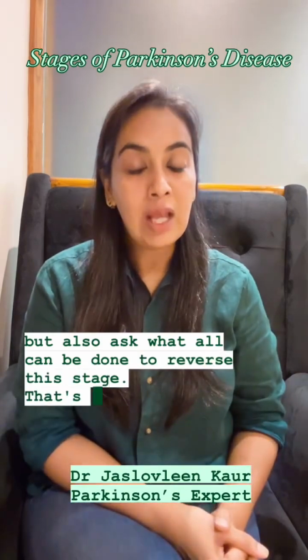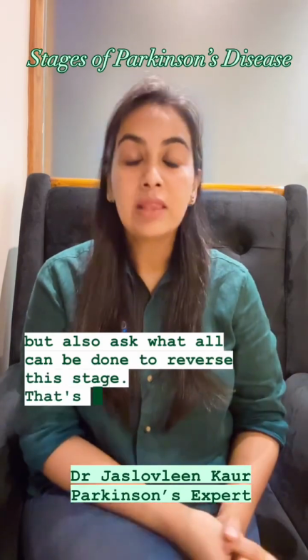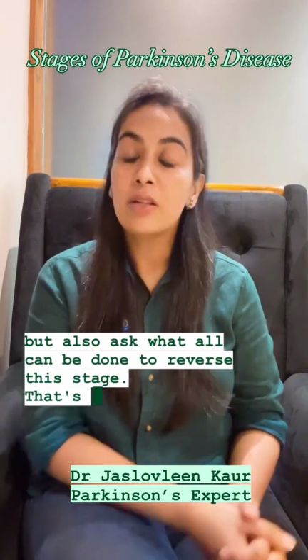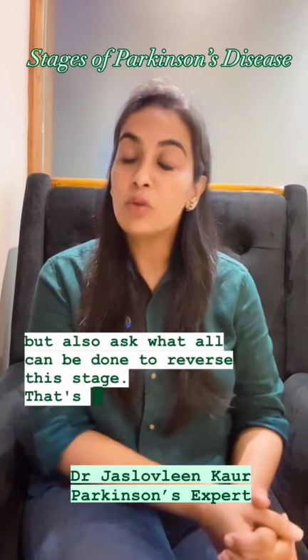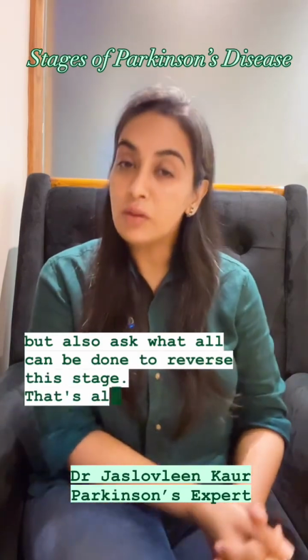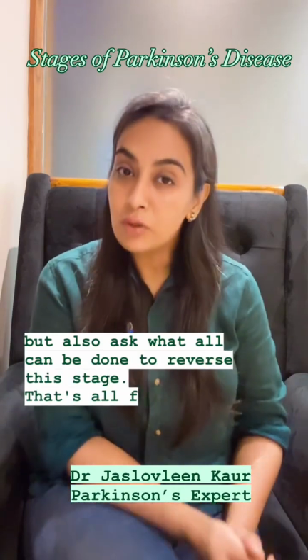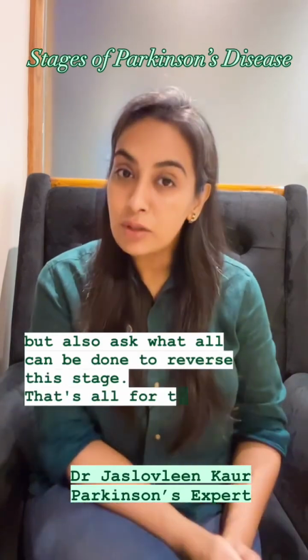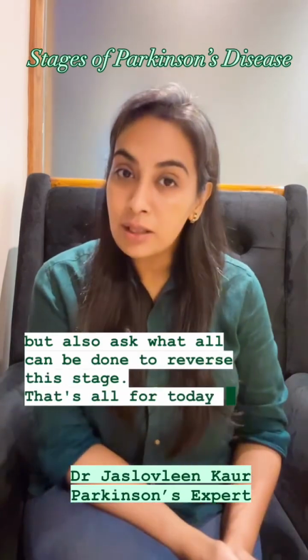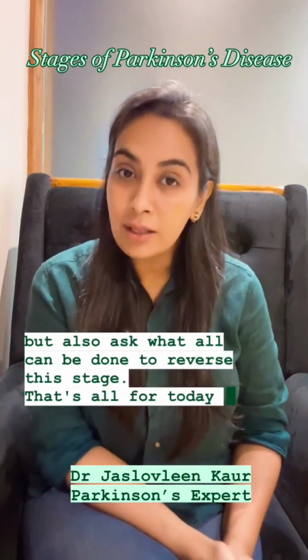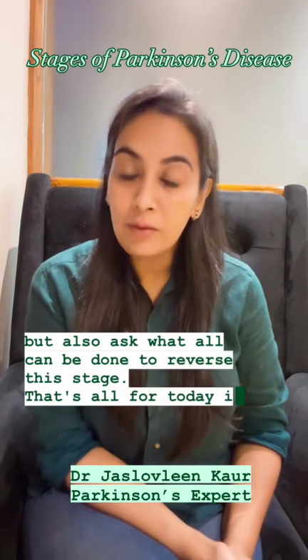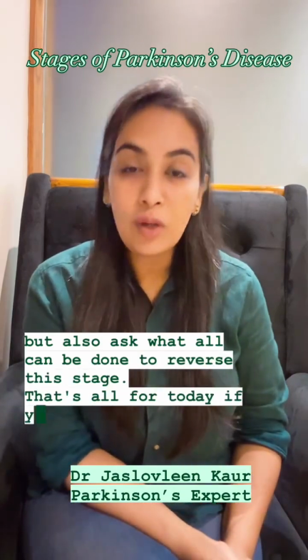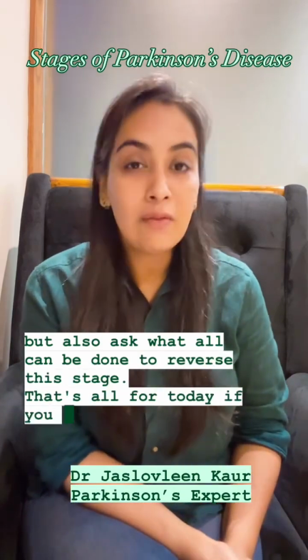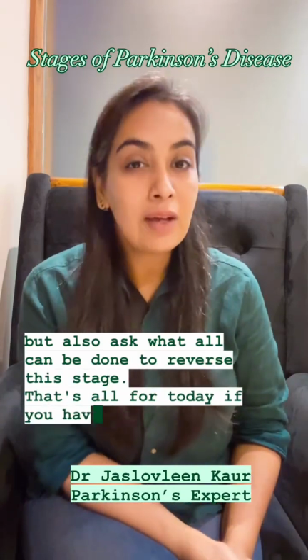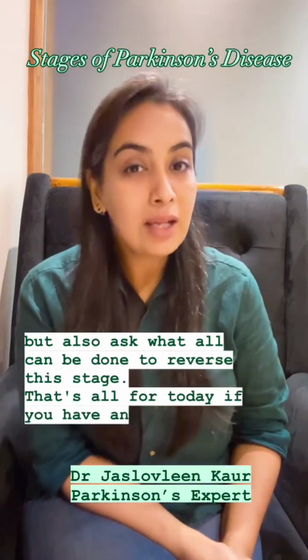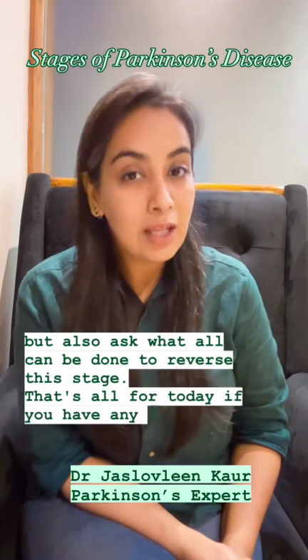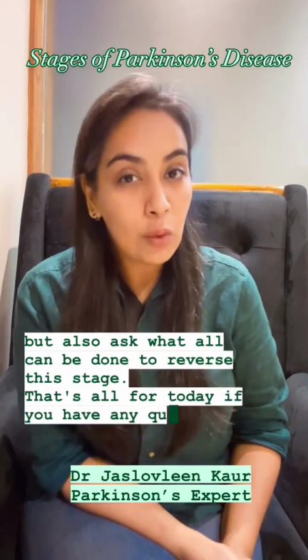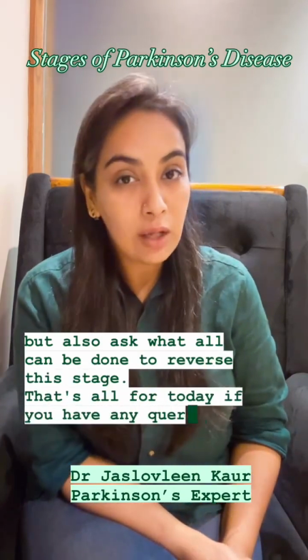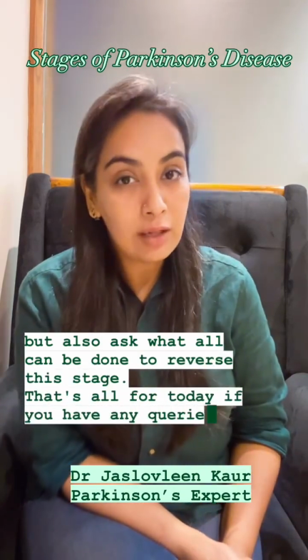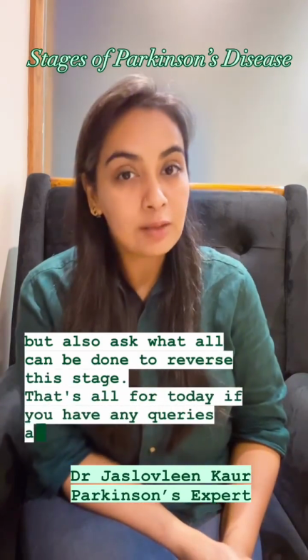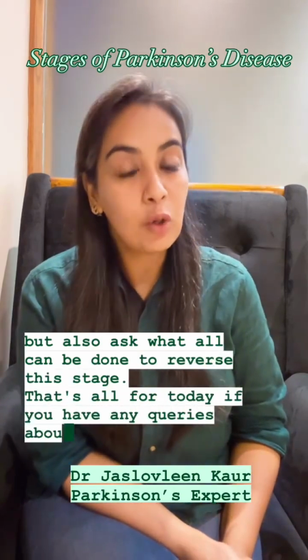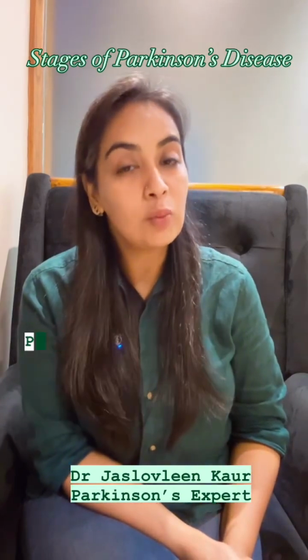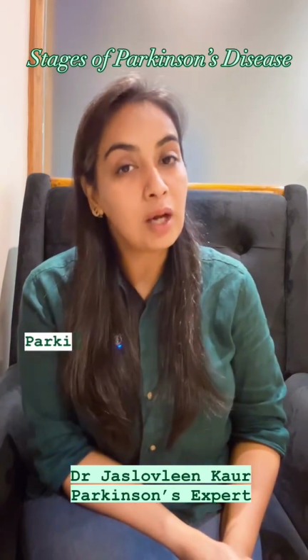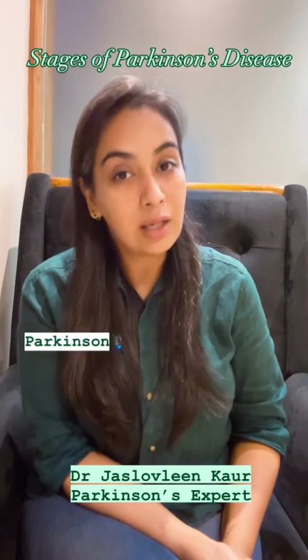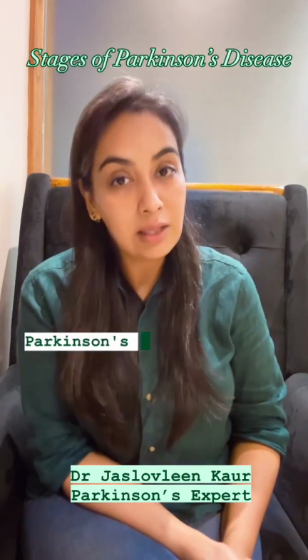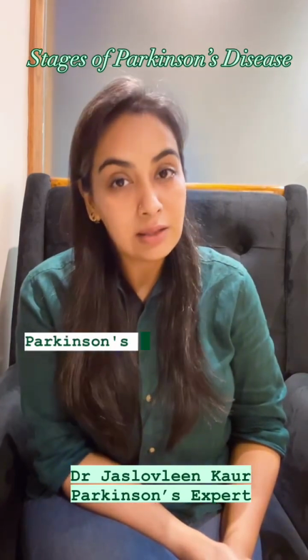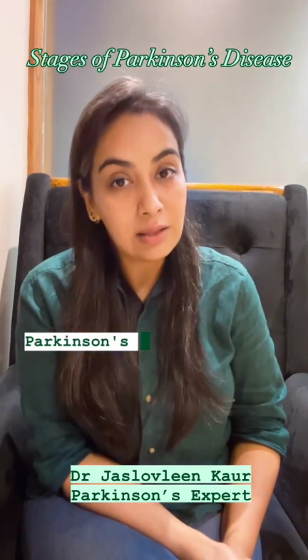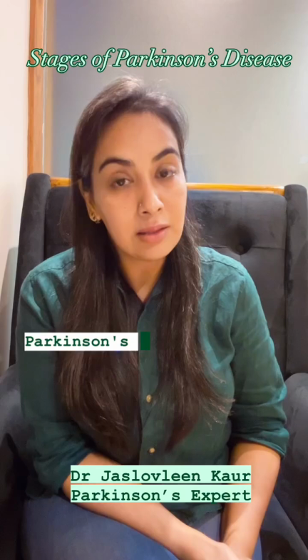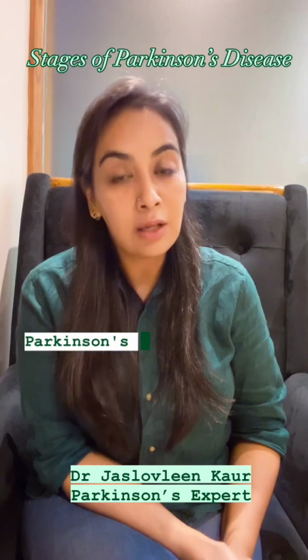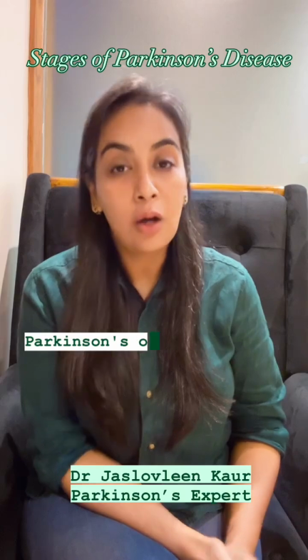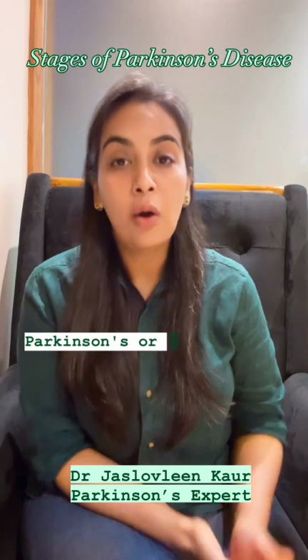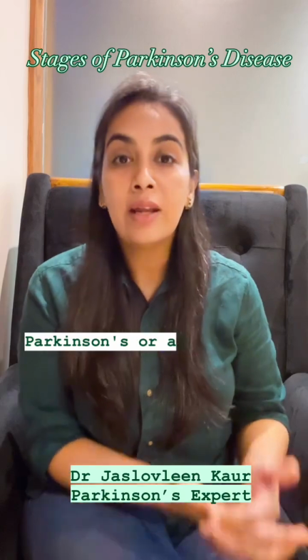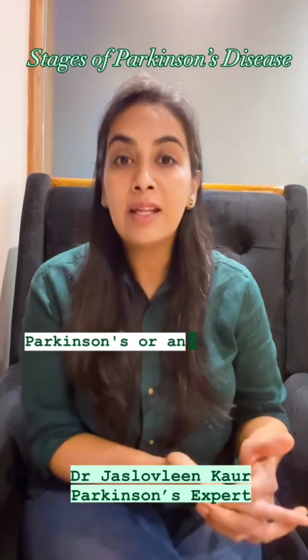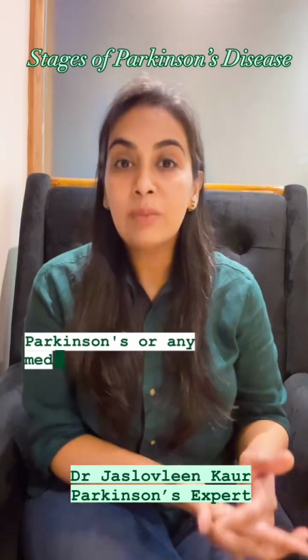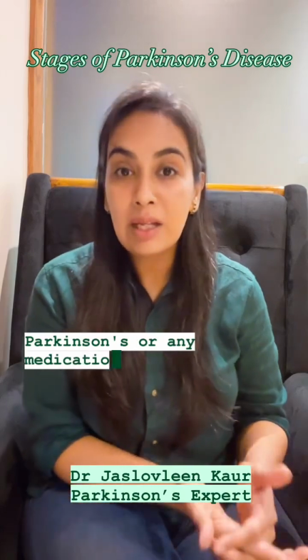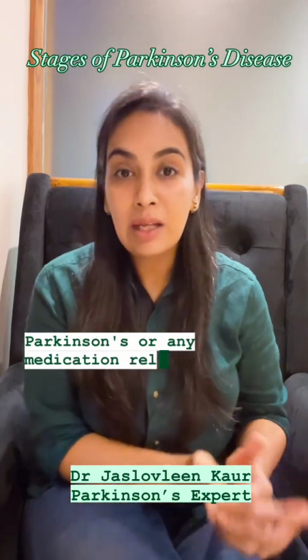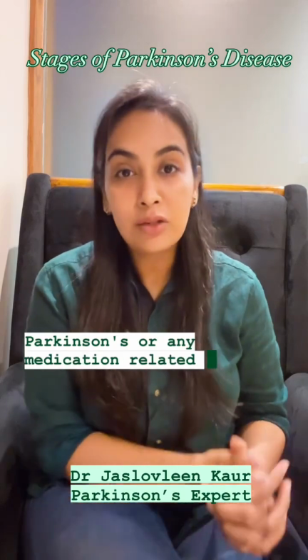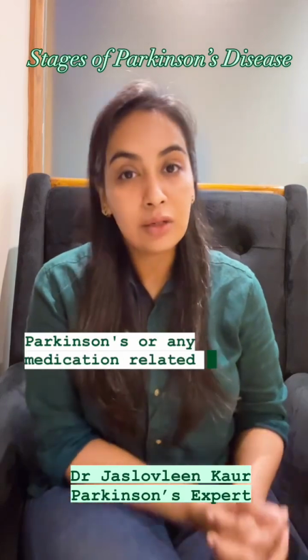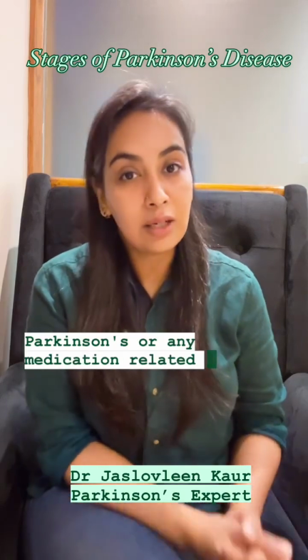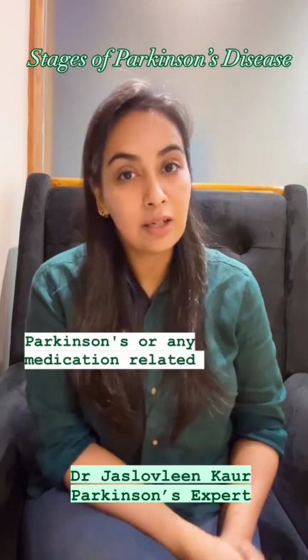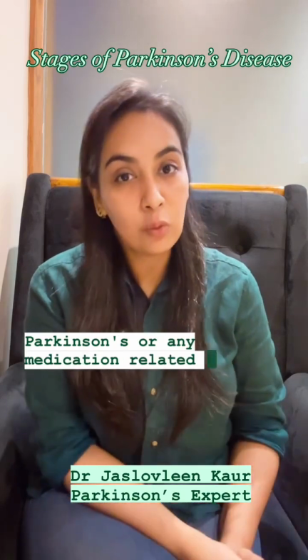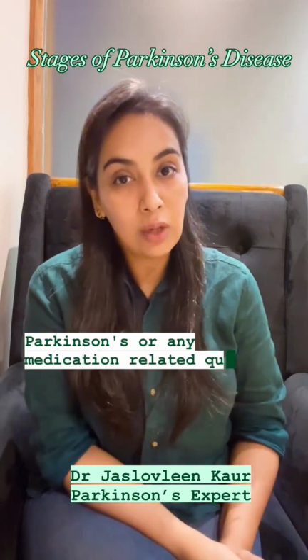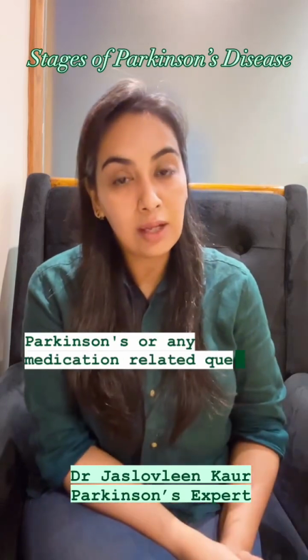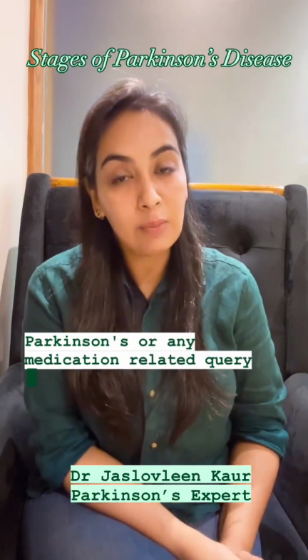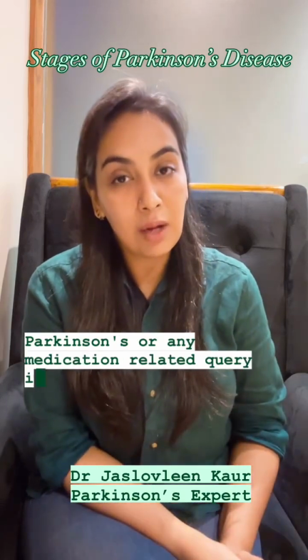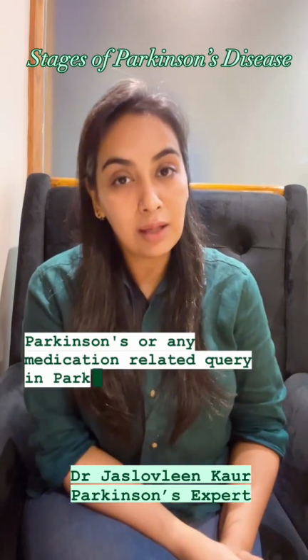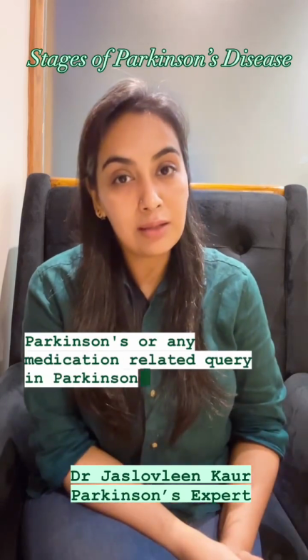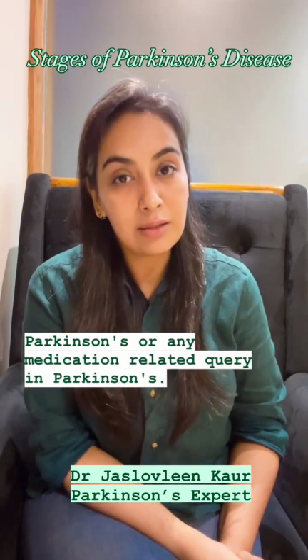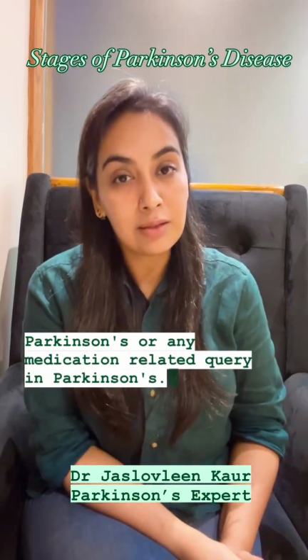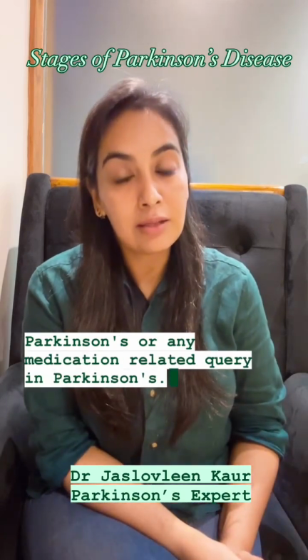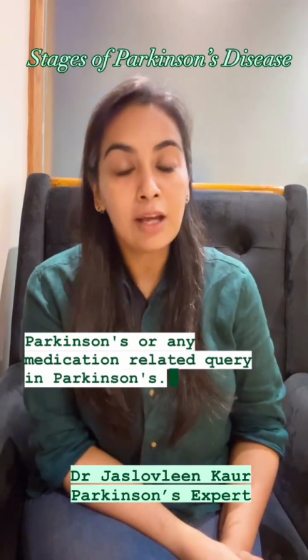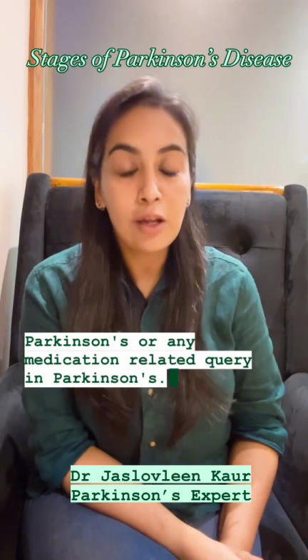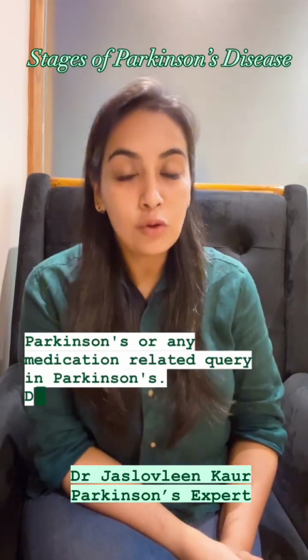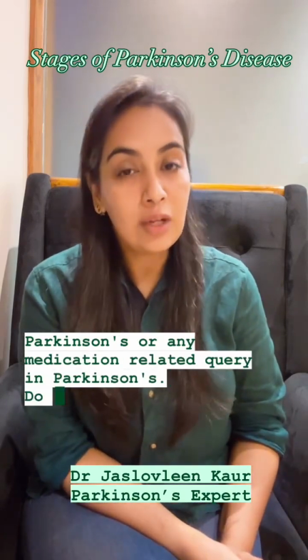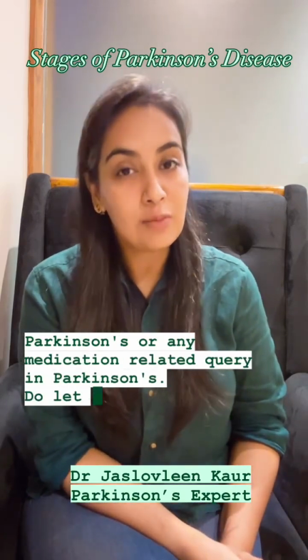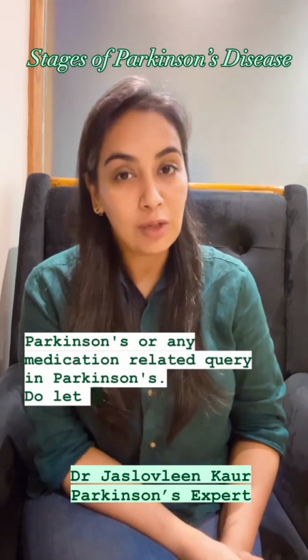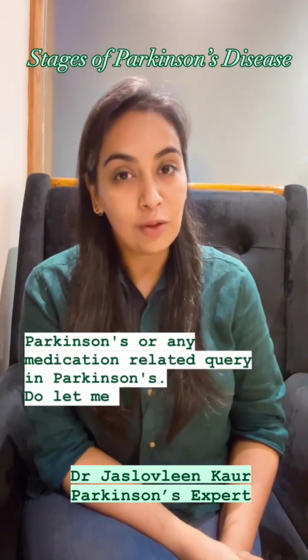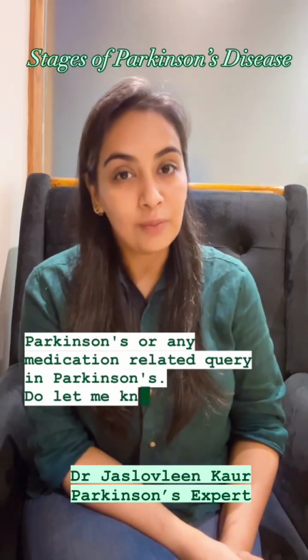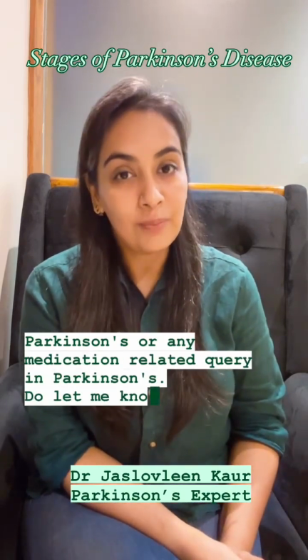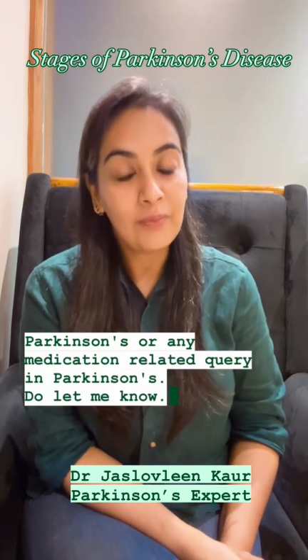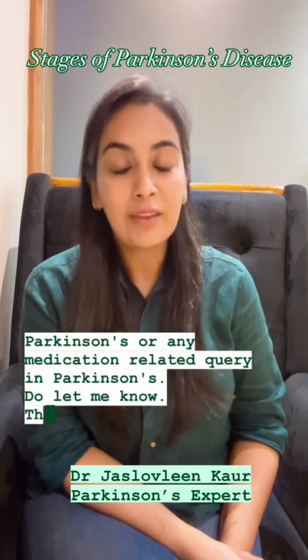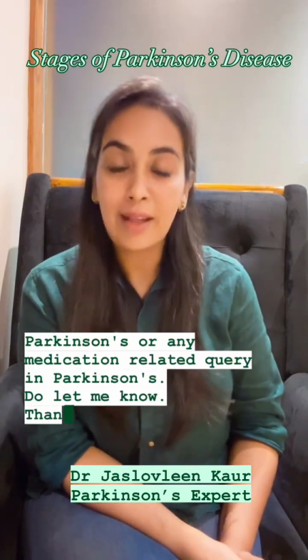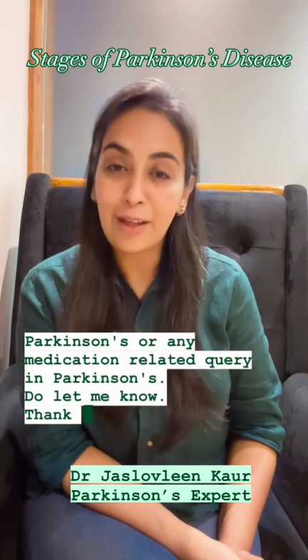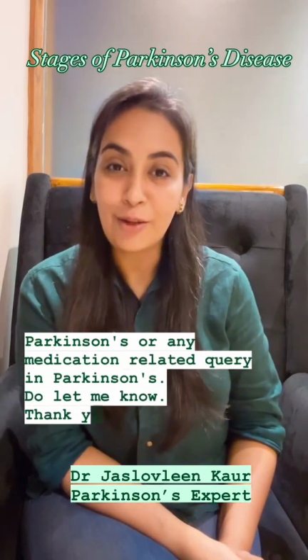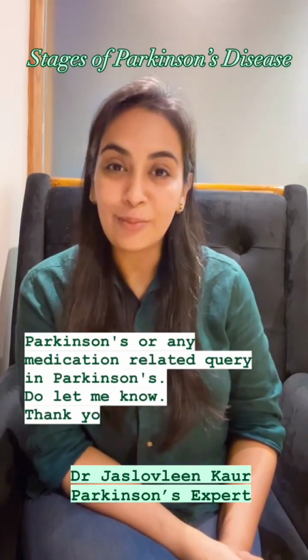That's all for today. If you have any queries about Parkinson's or any medication-related query in Parkinson's, do let me know. Thank you.